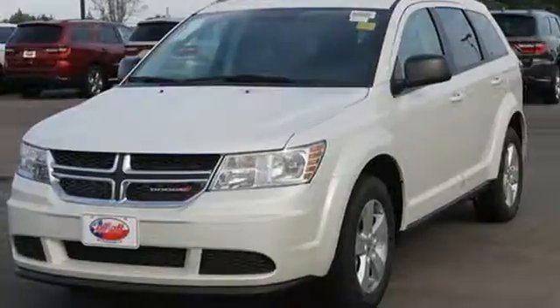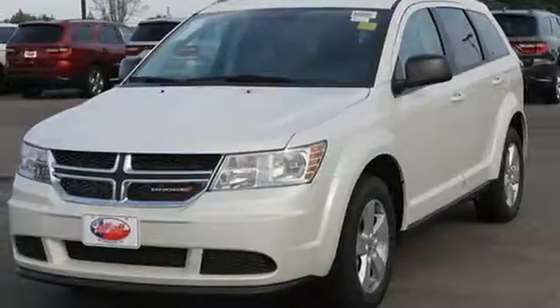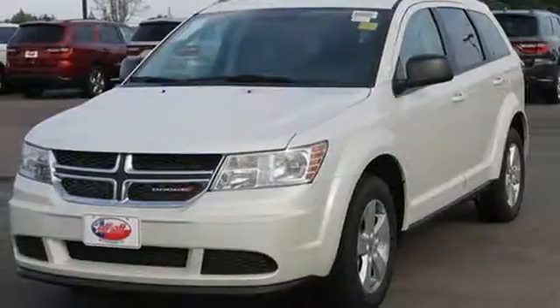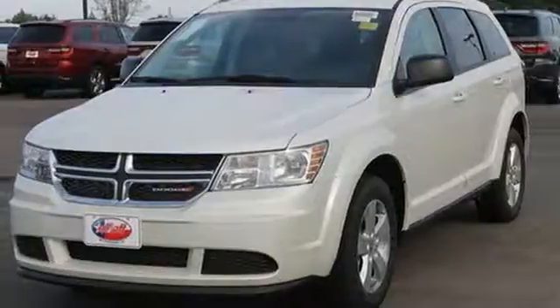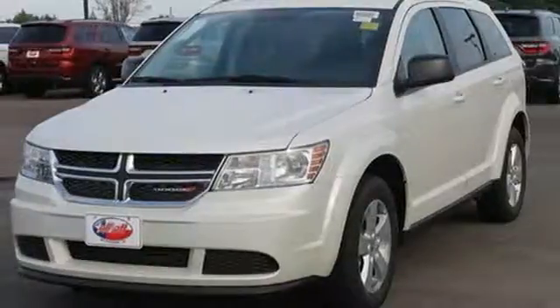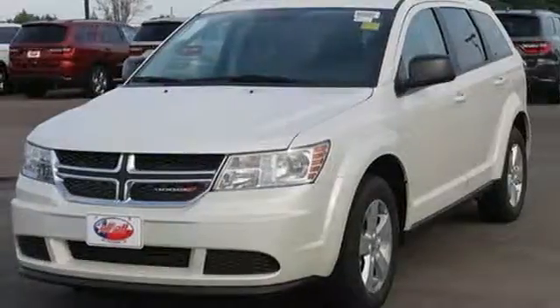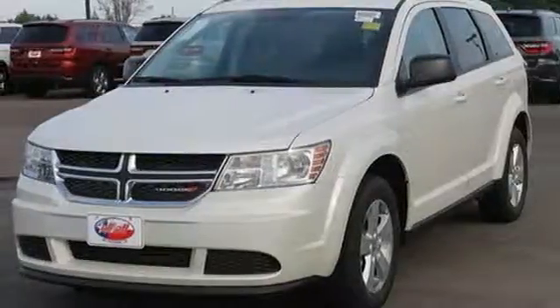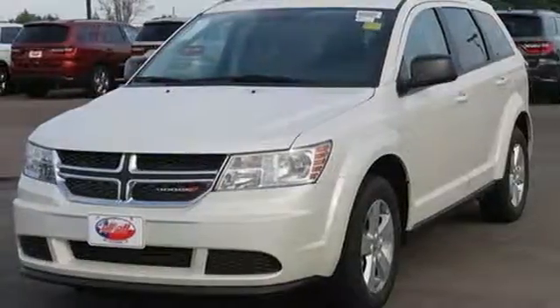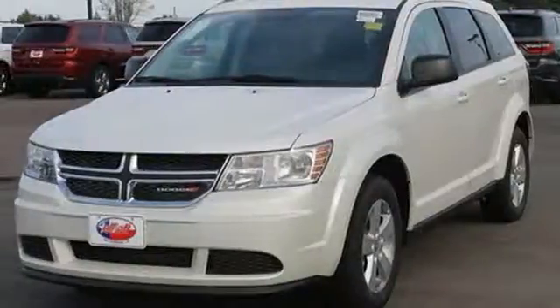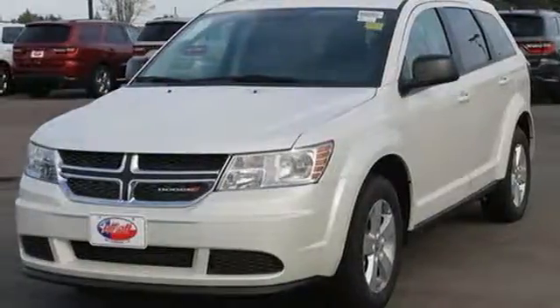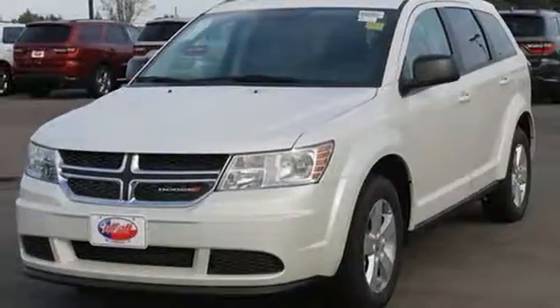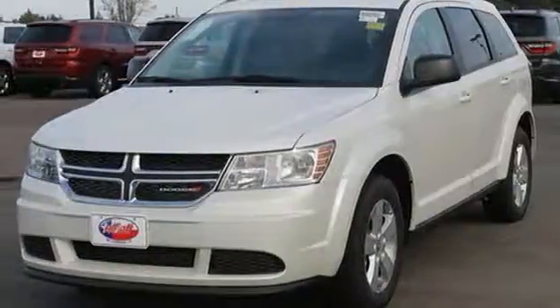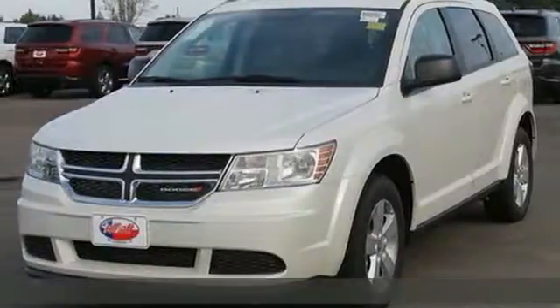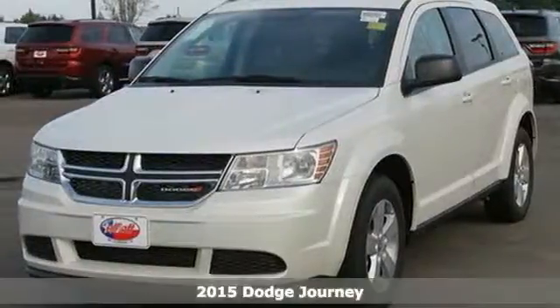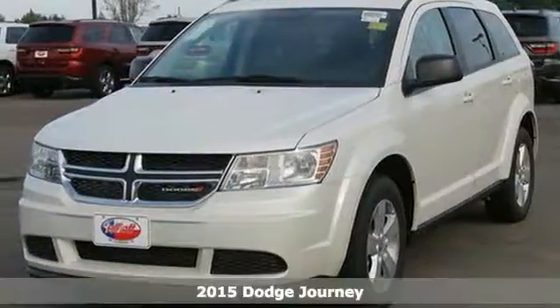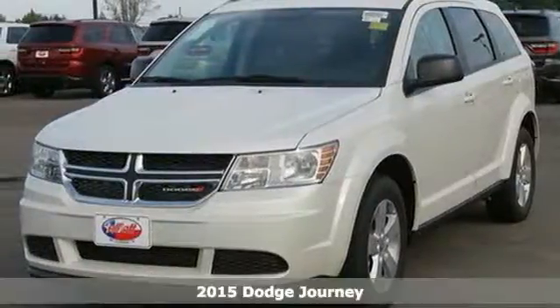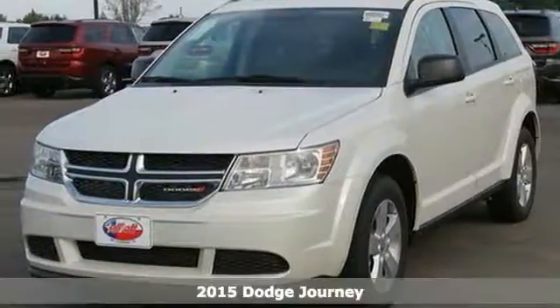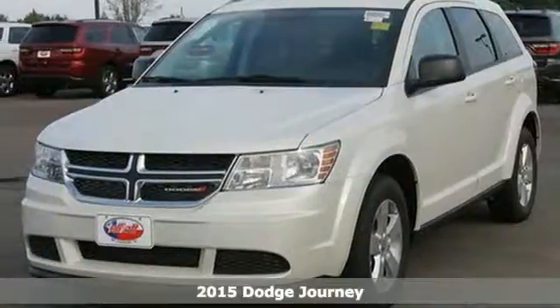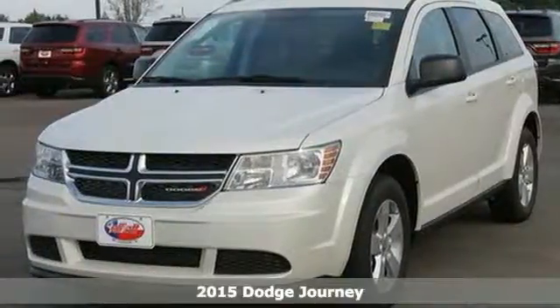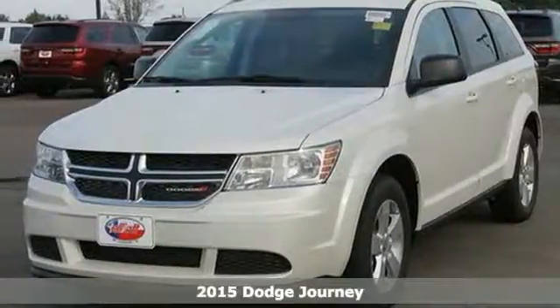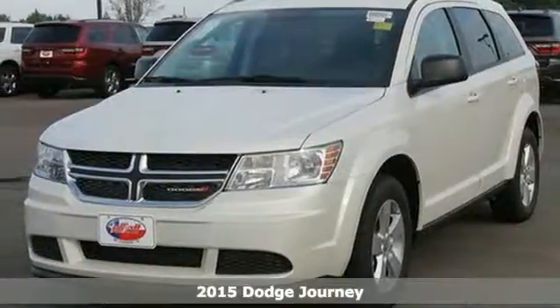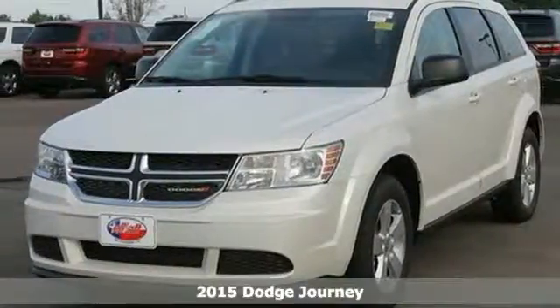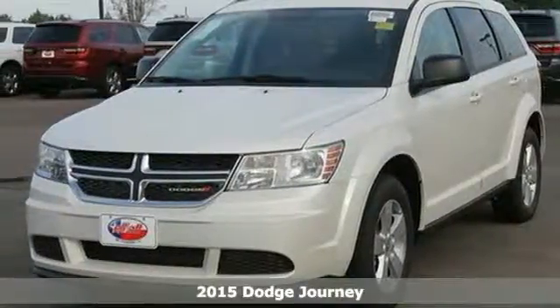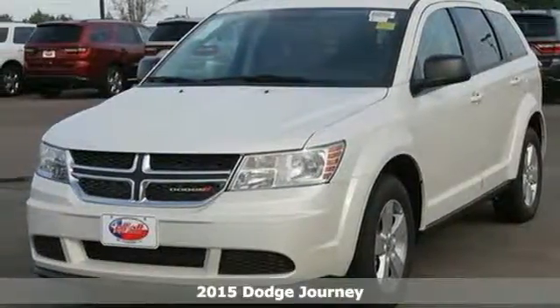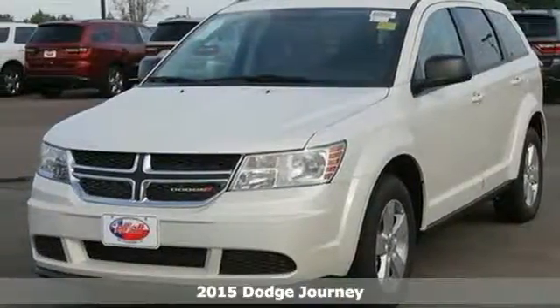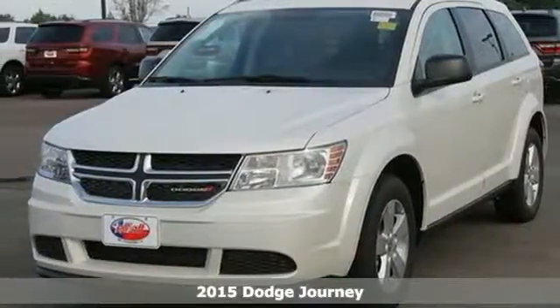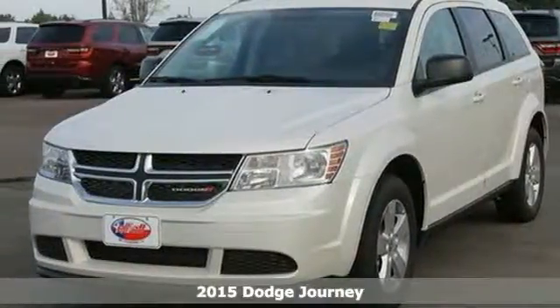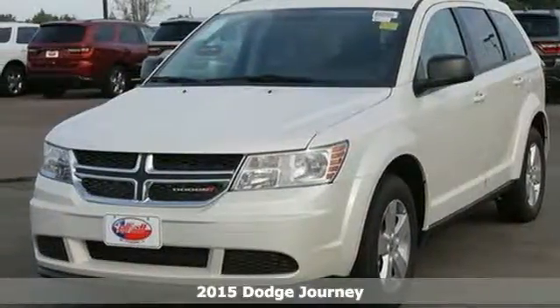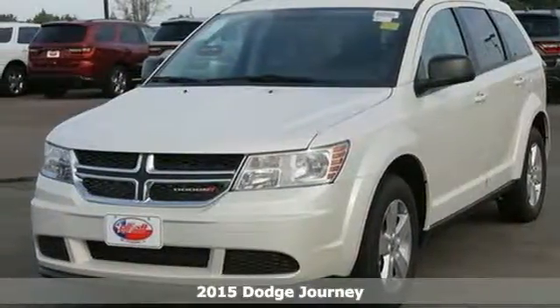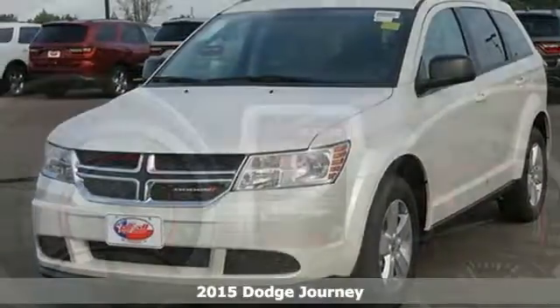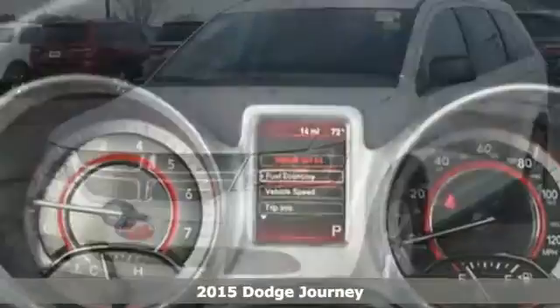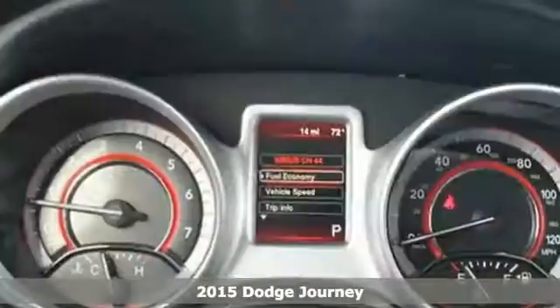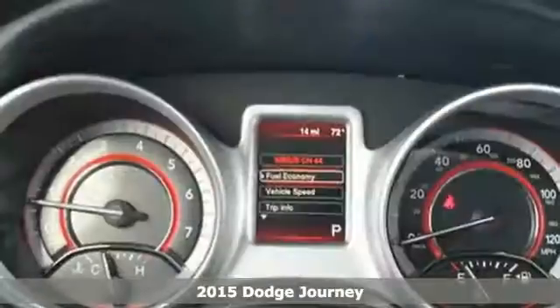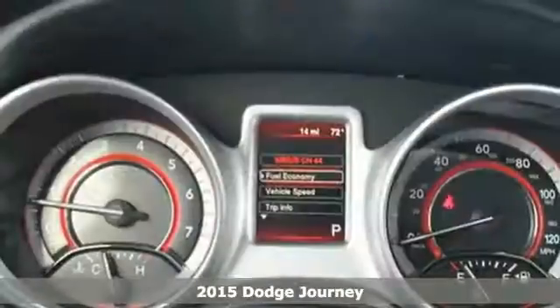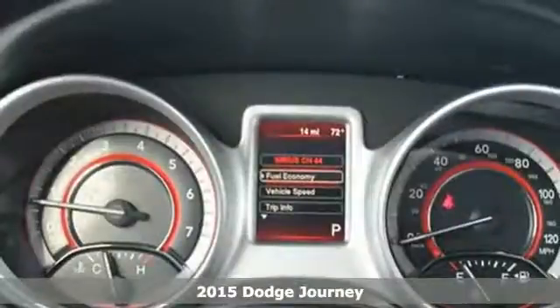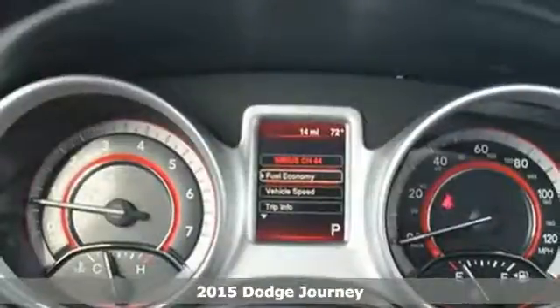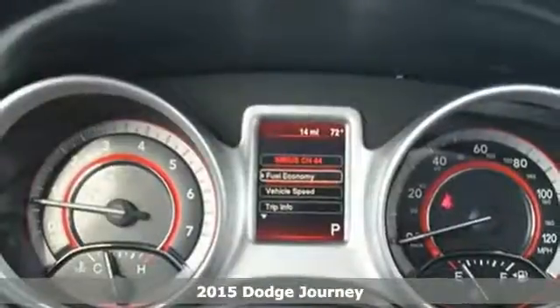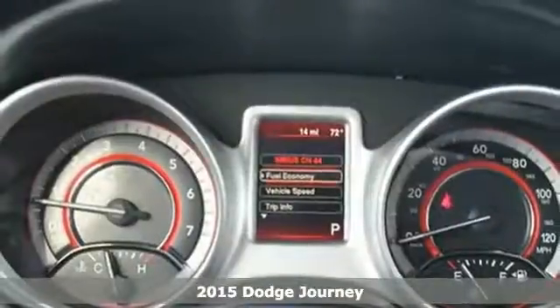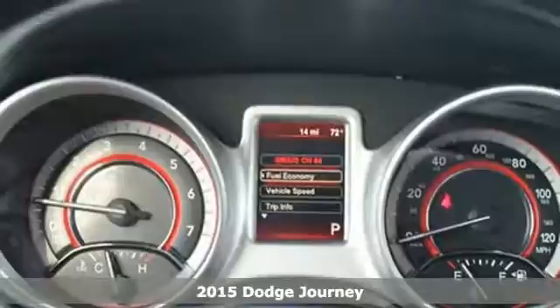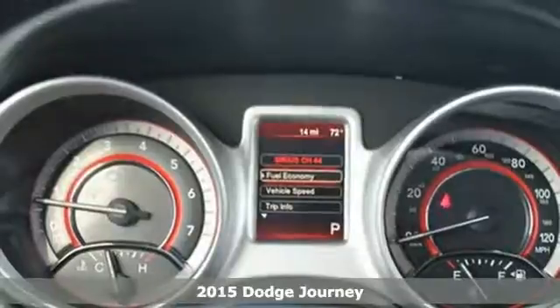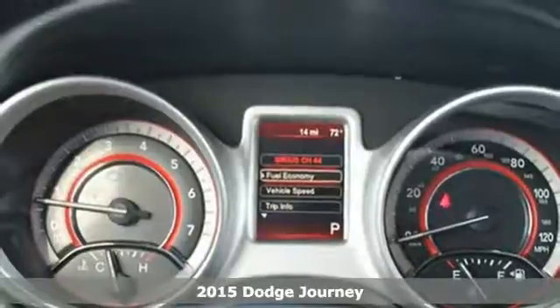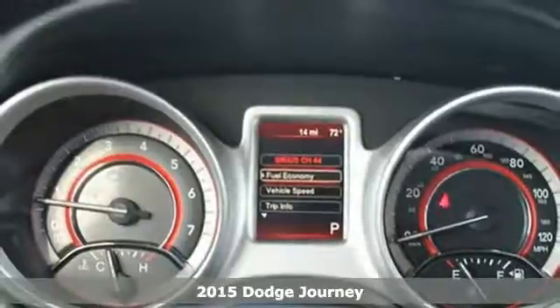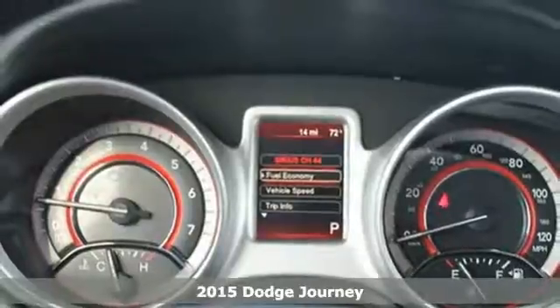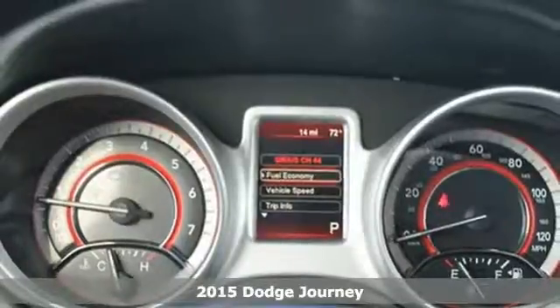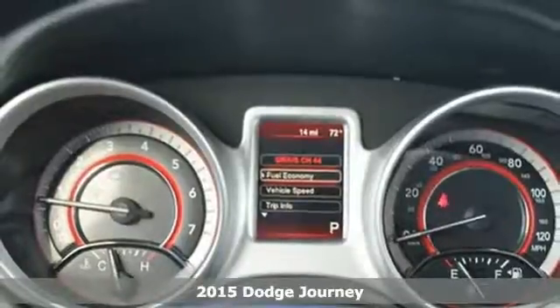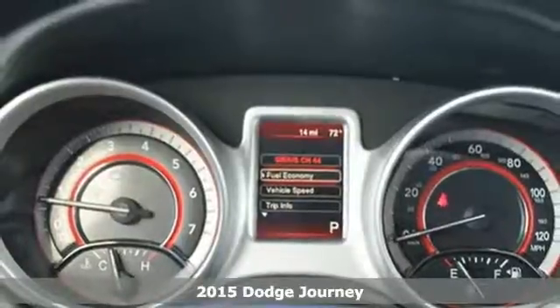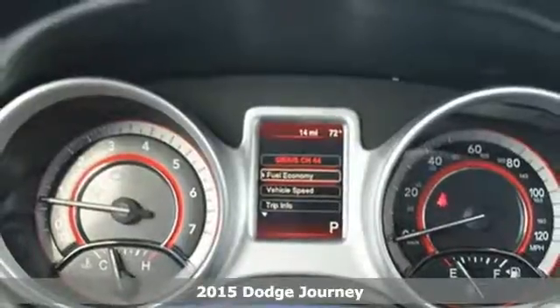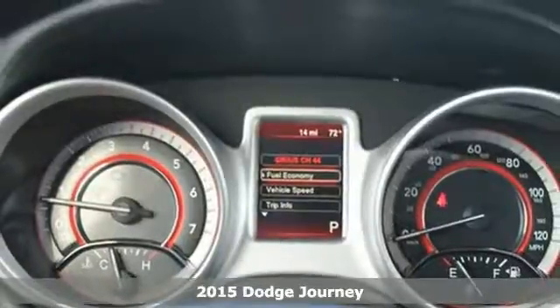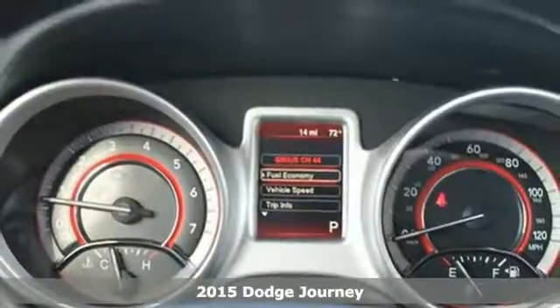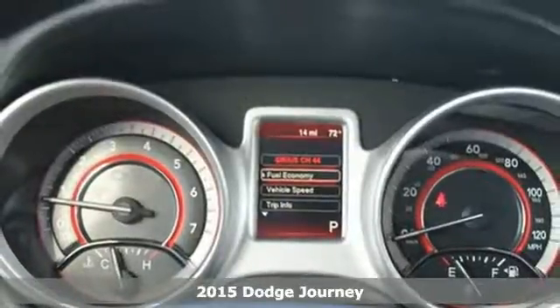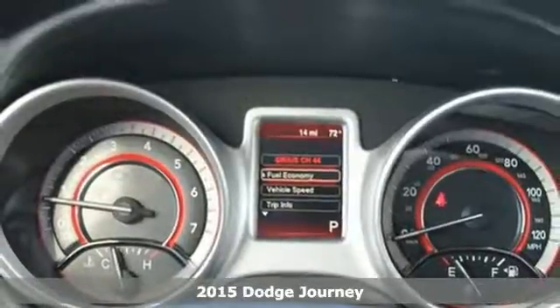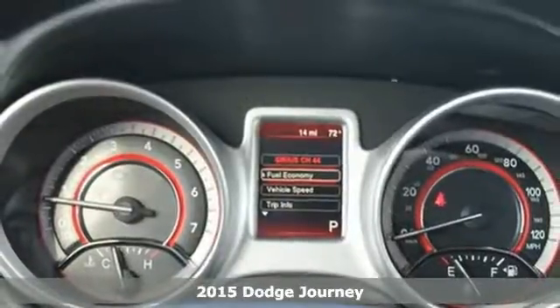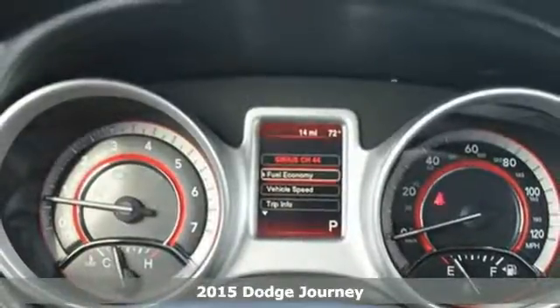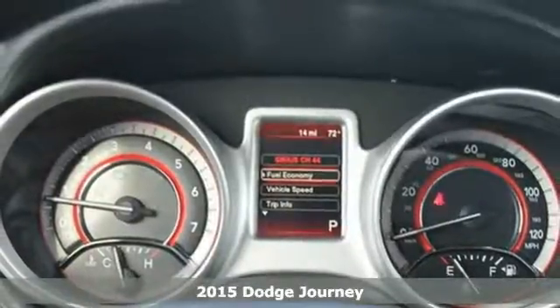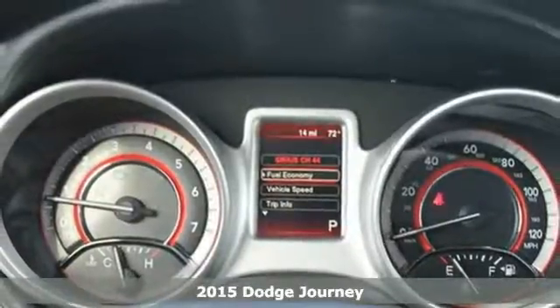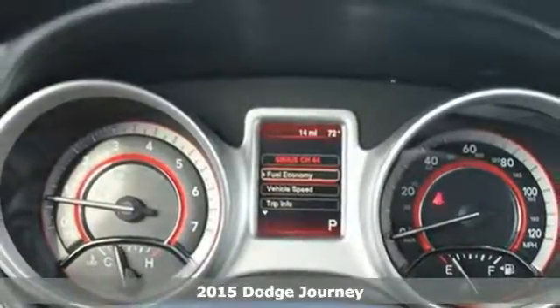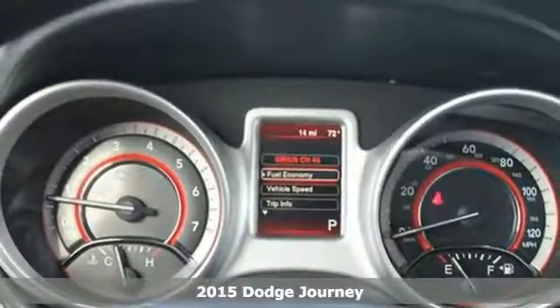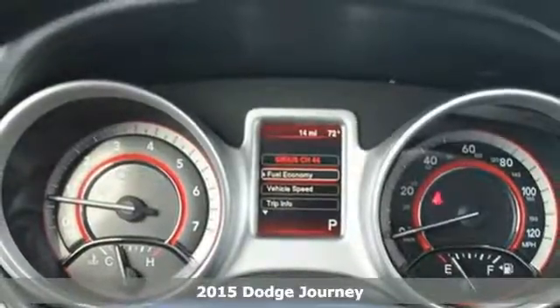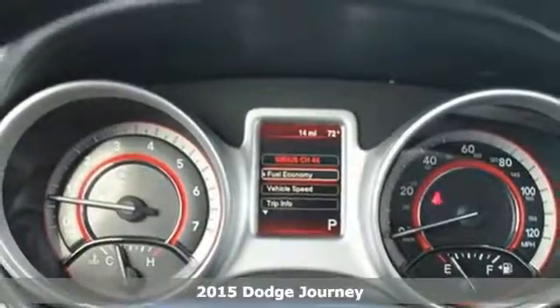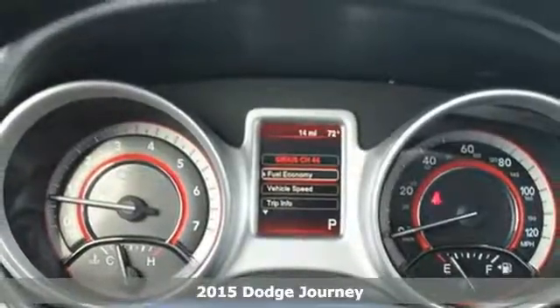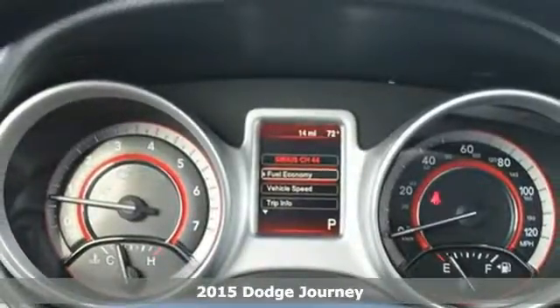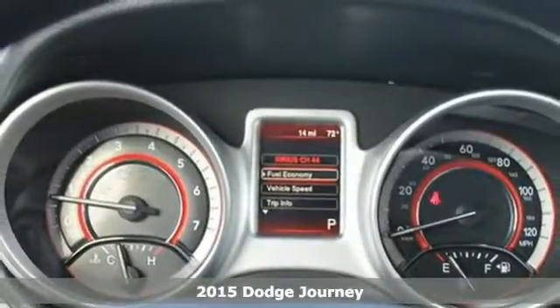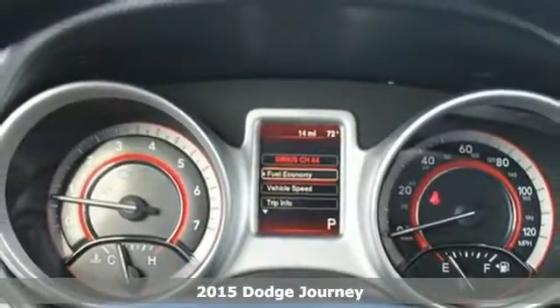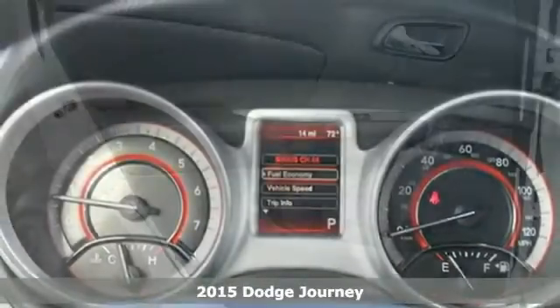Here's a 2015 Dodge Journey. With its luxuriously crafted interior, this is a midsize crossover worth bragging about.